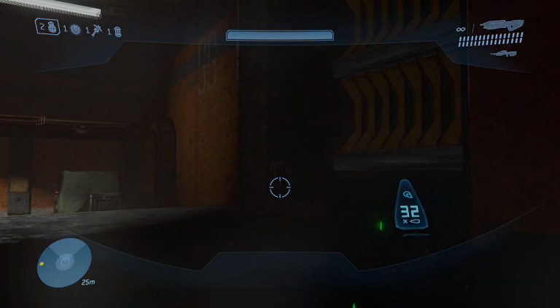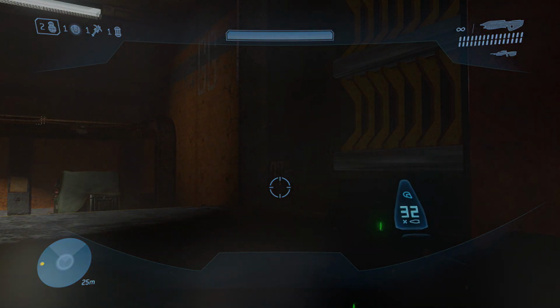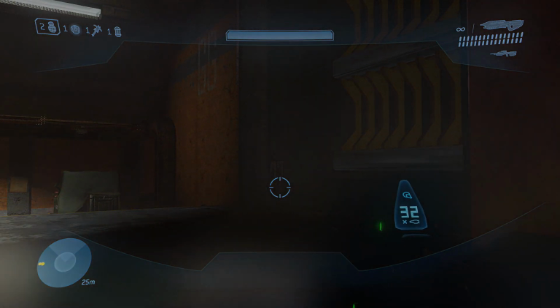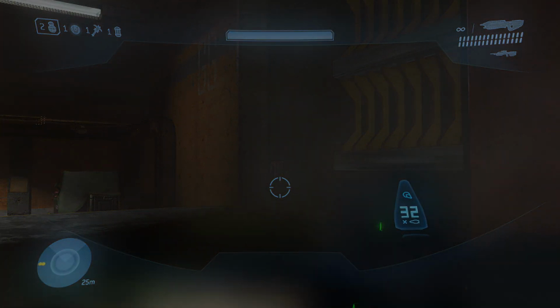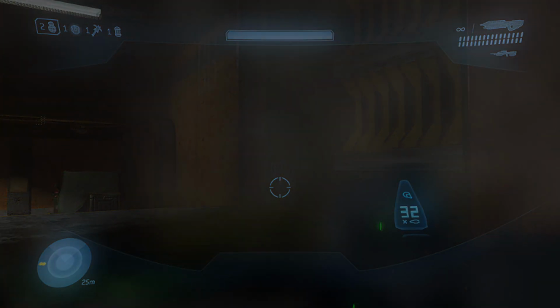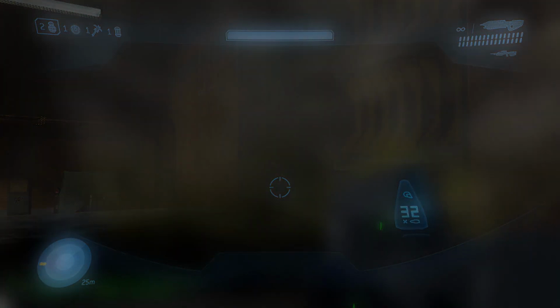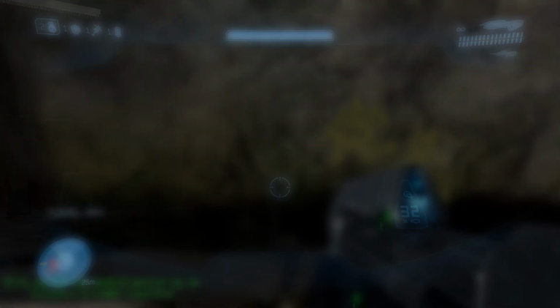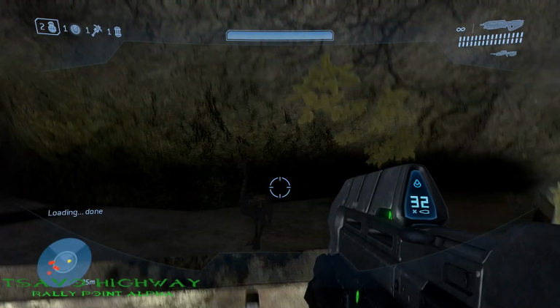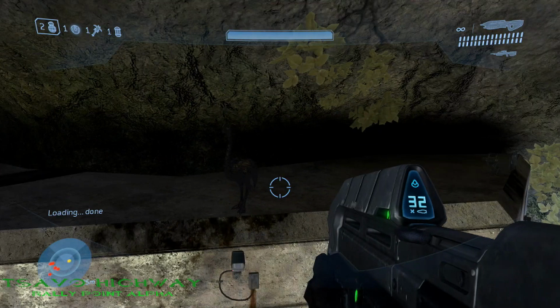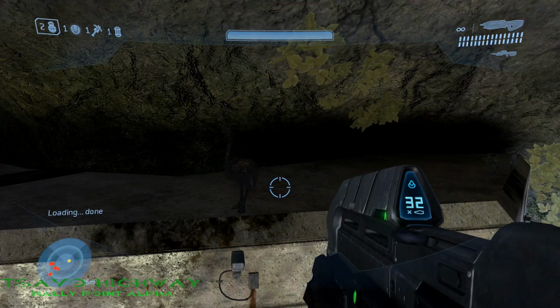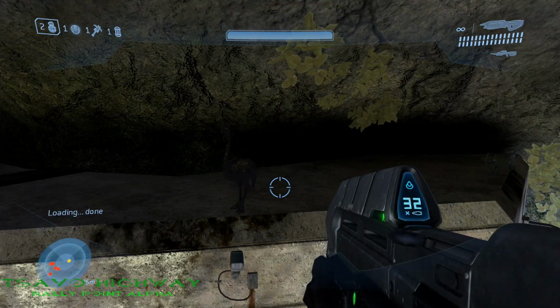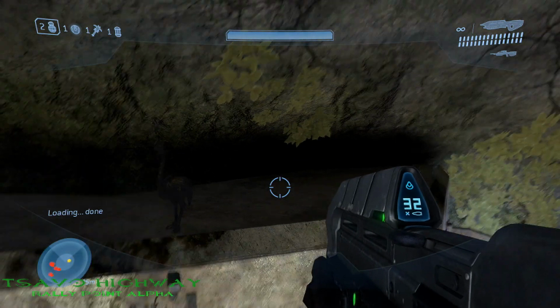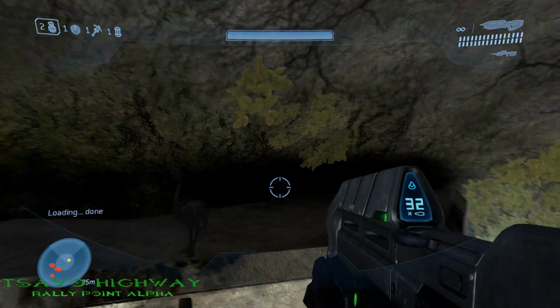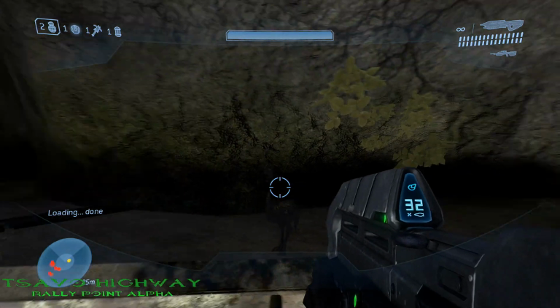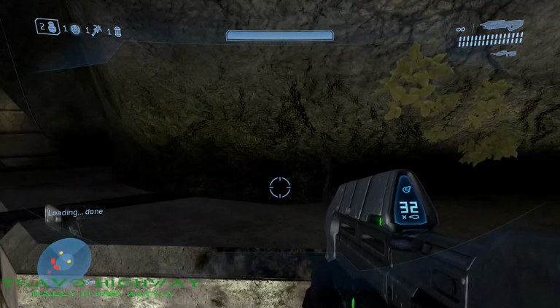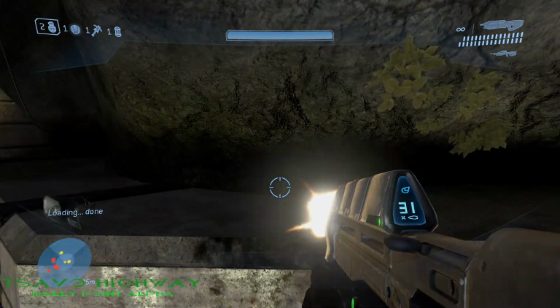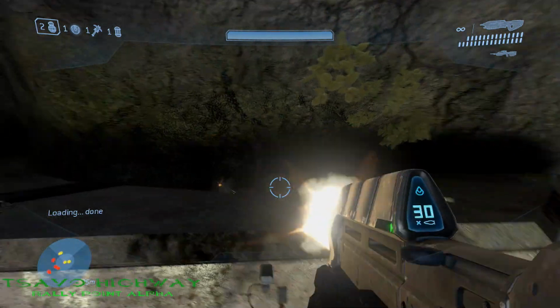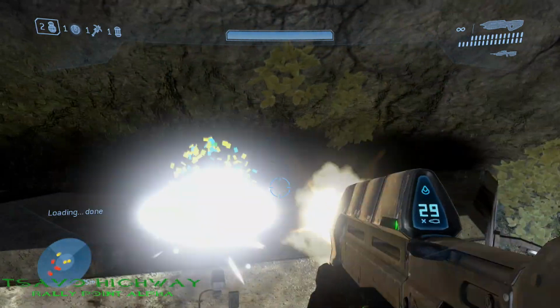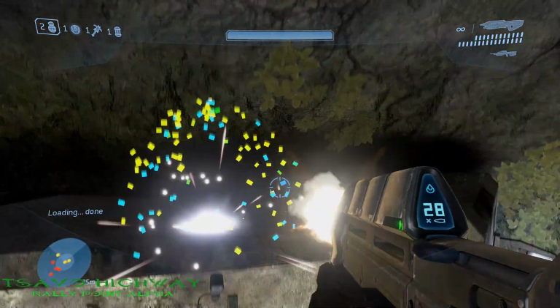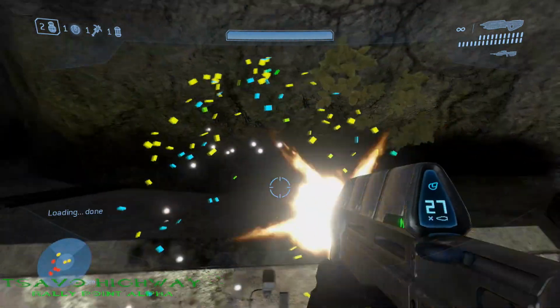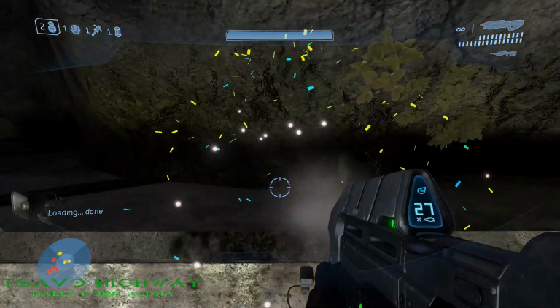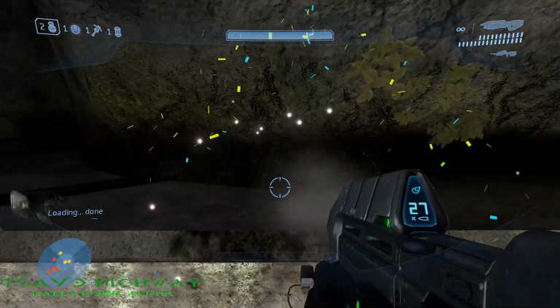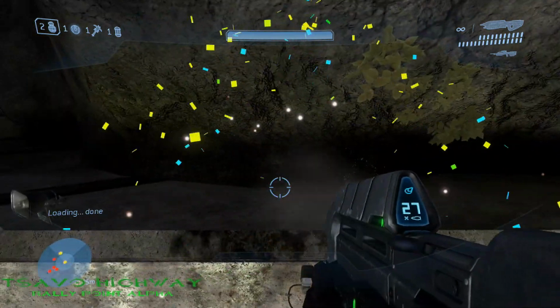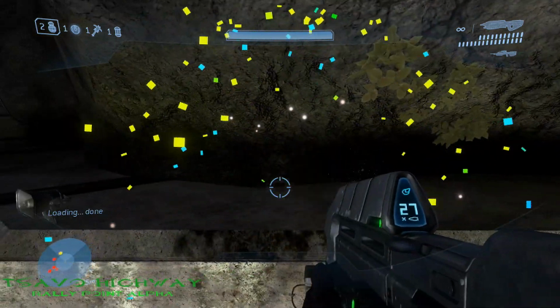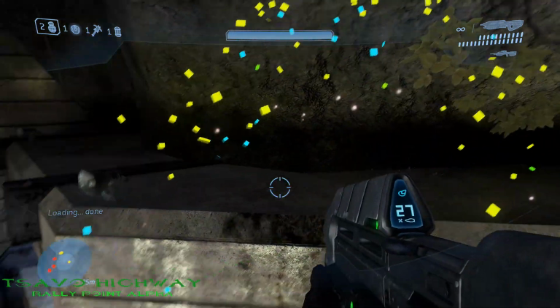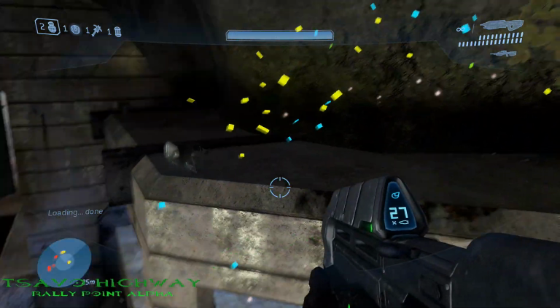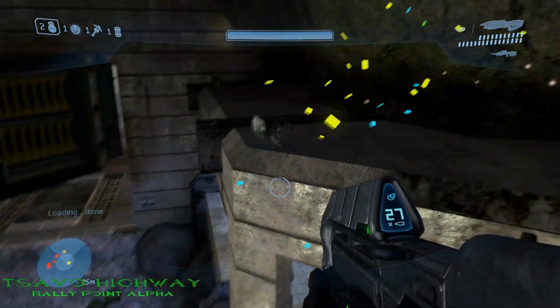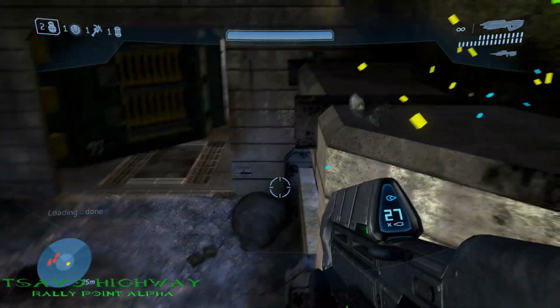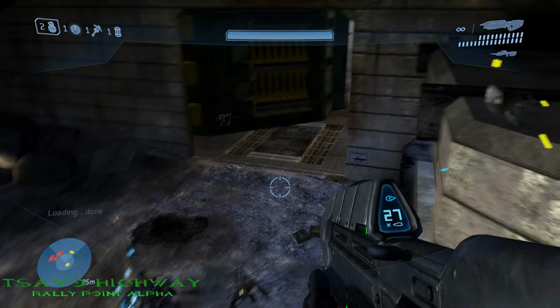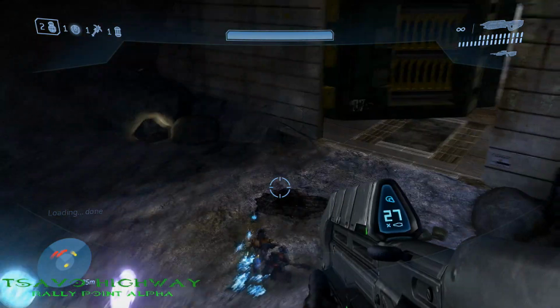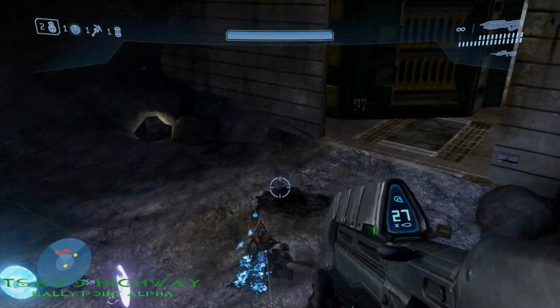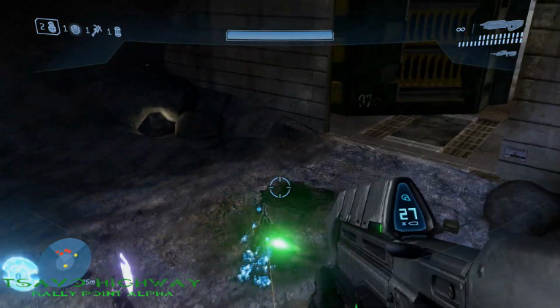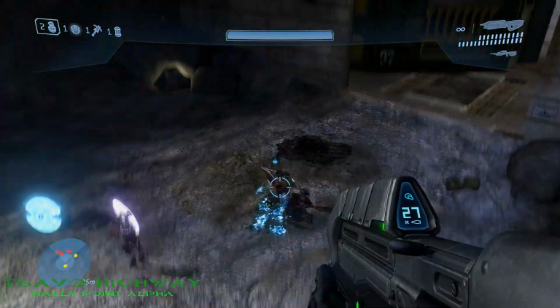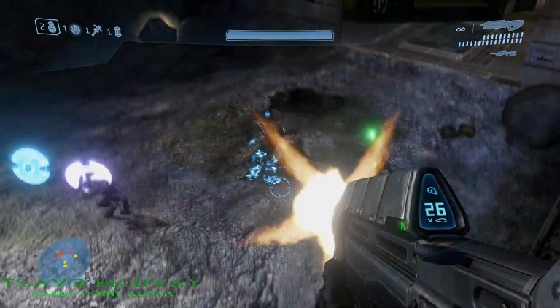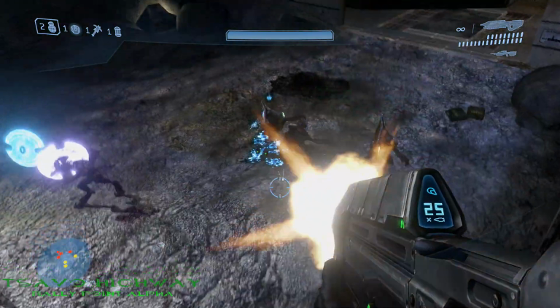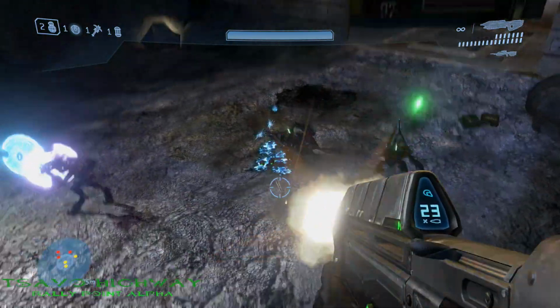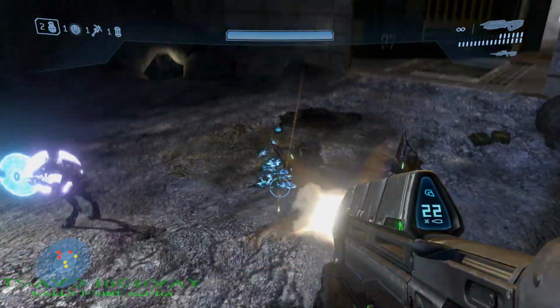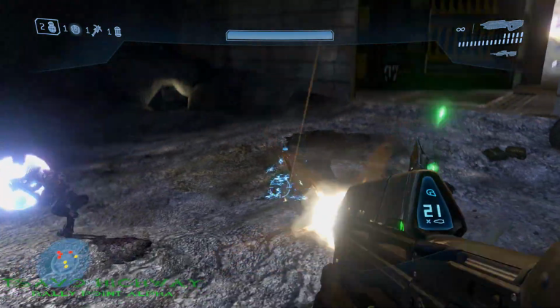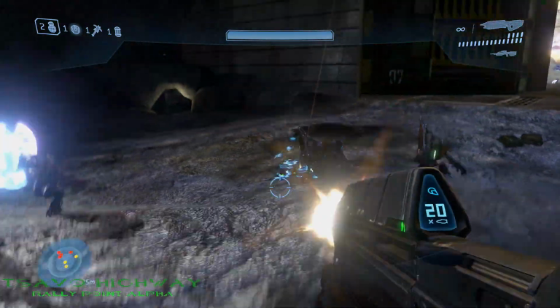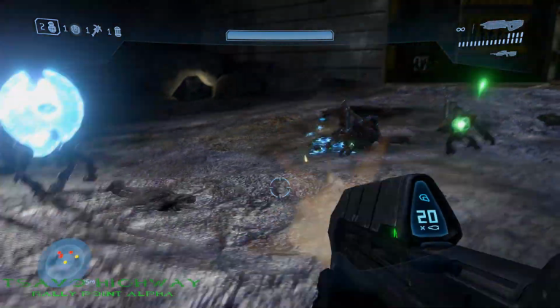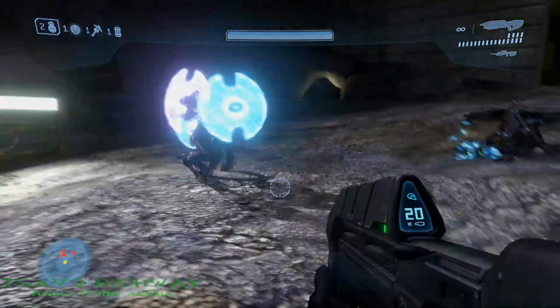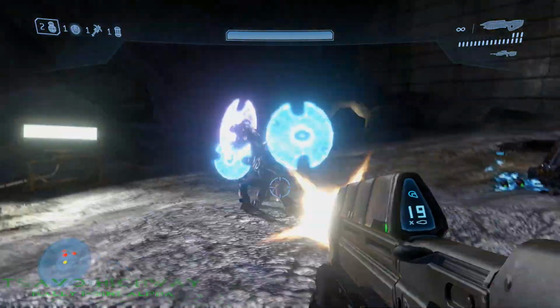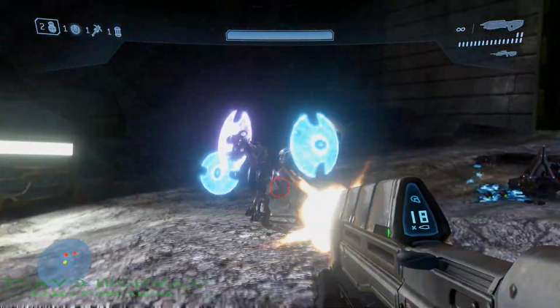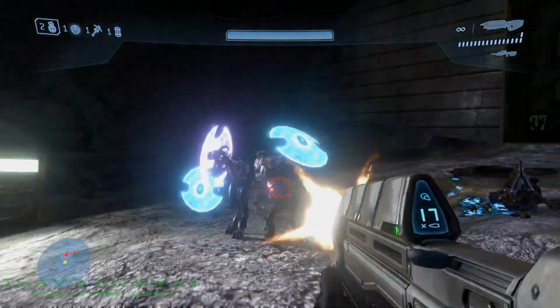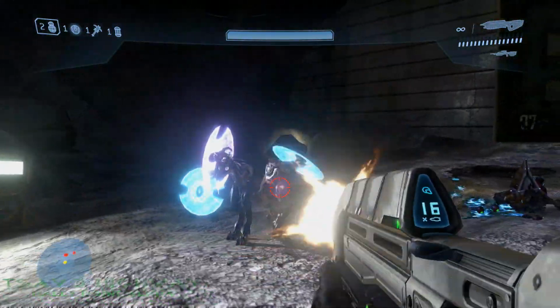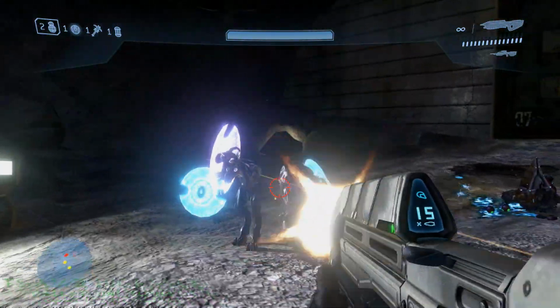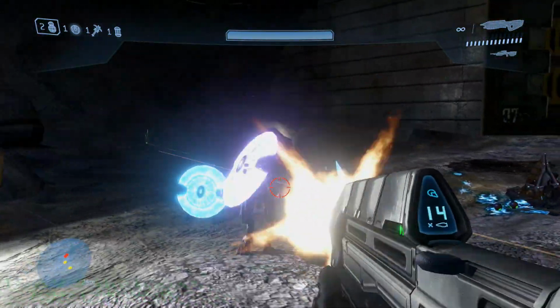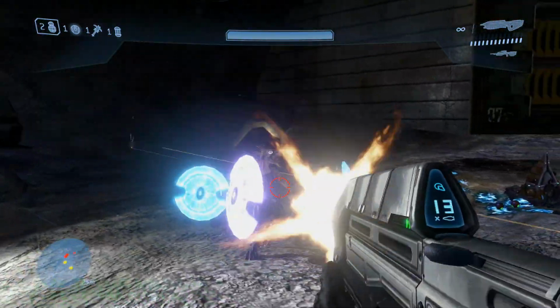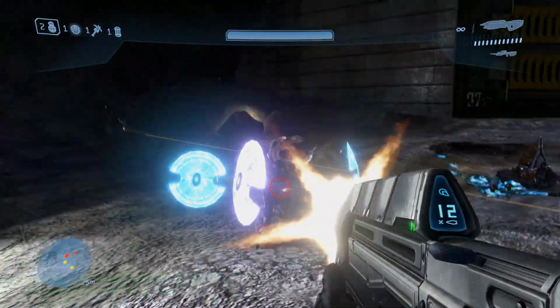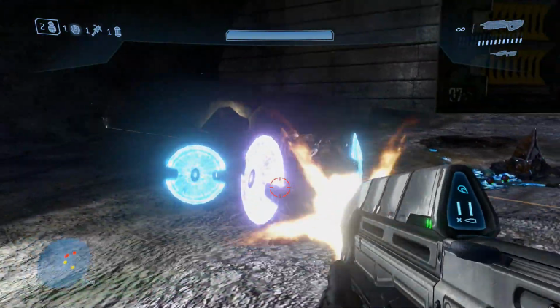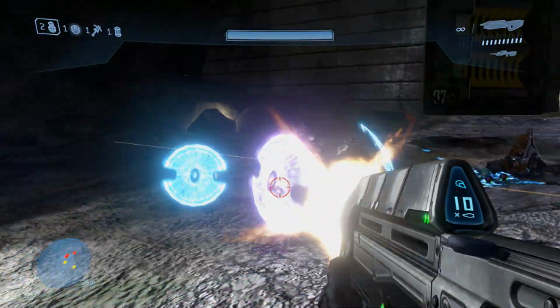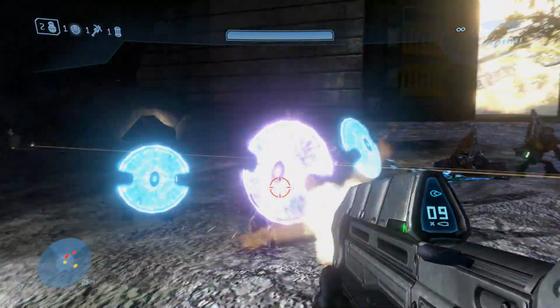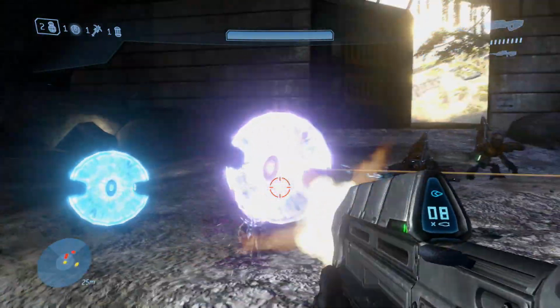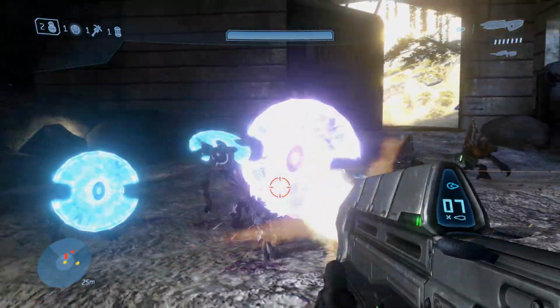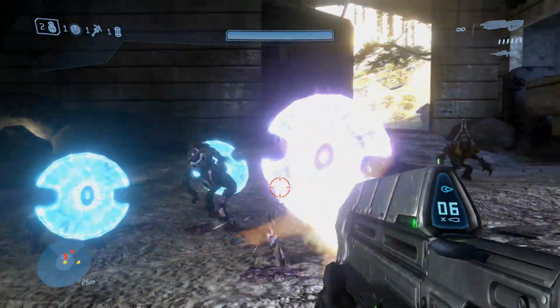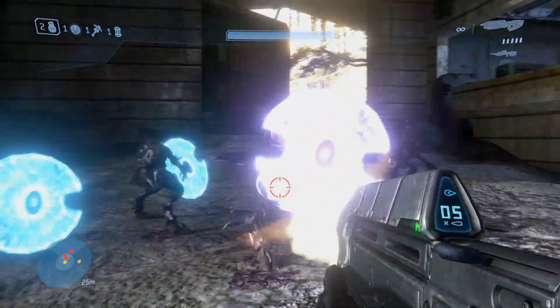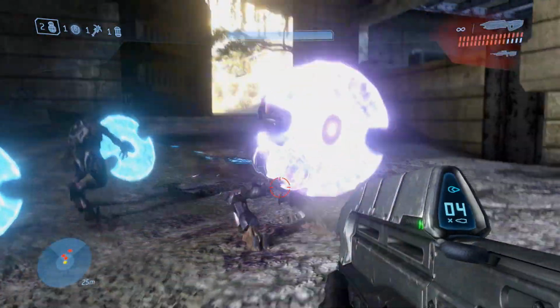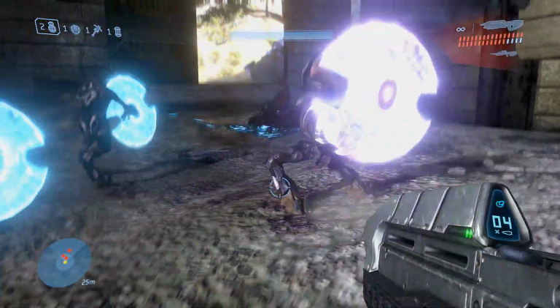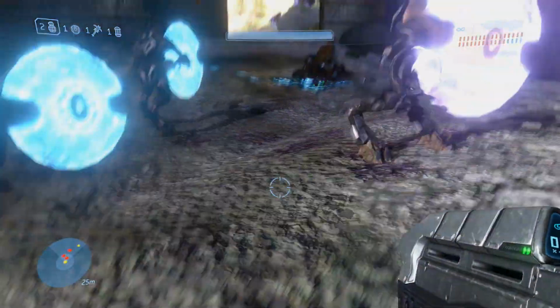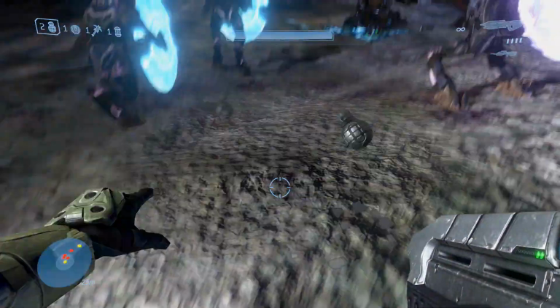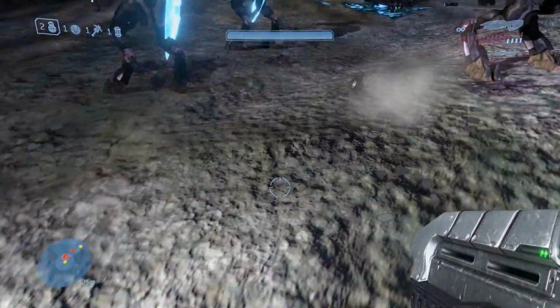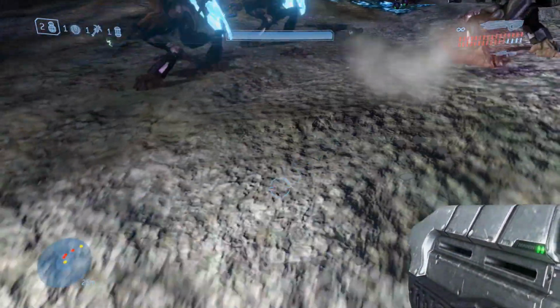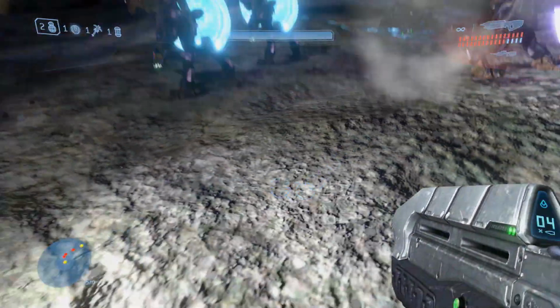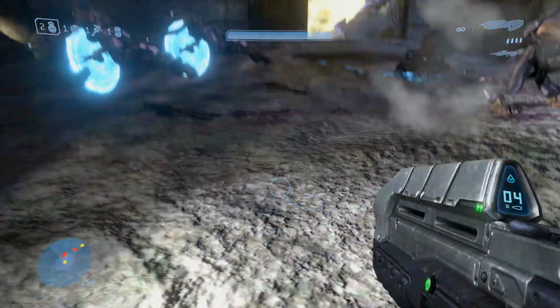The second Moa on Tsavo Highway is located not too far from the first Moa. Right before you exit the cave, look above that structure and you'll see it right there.